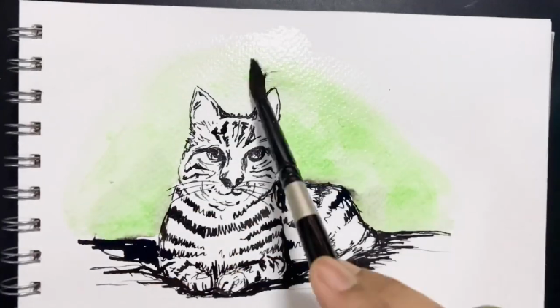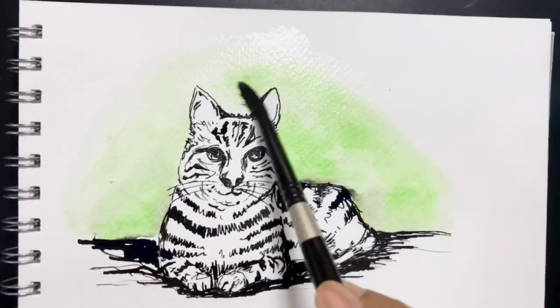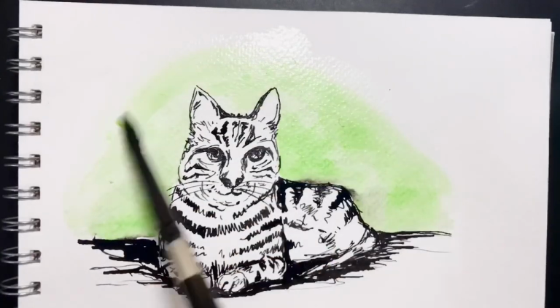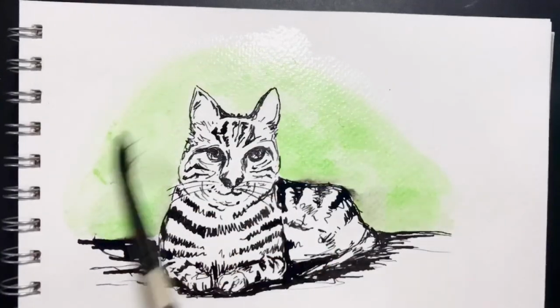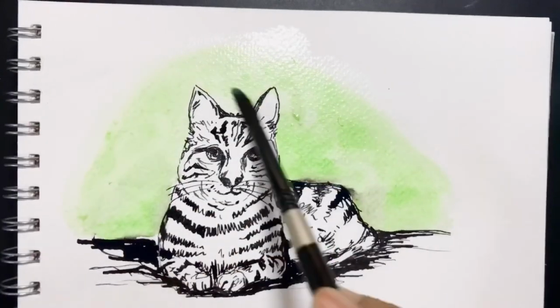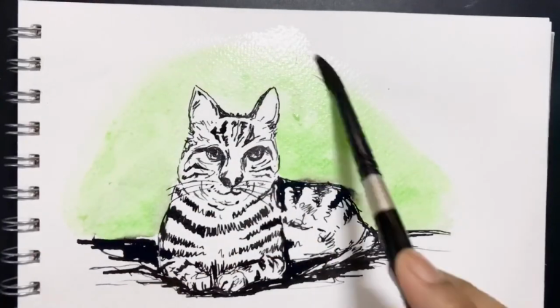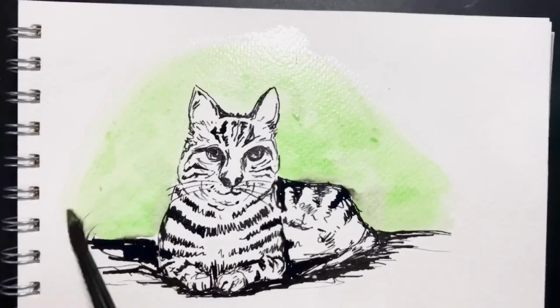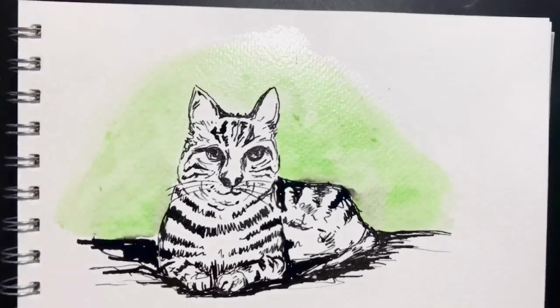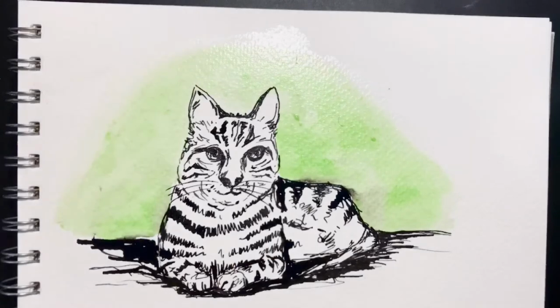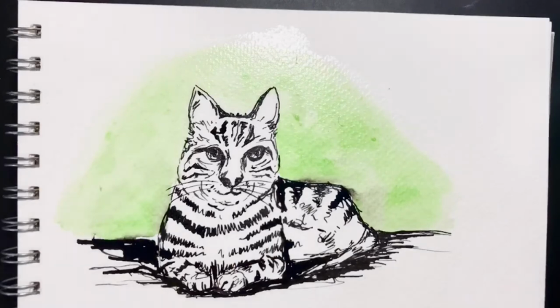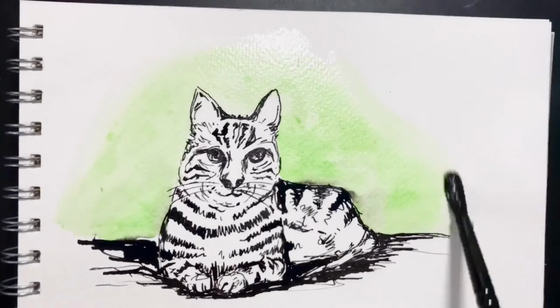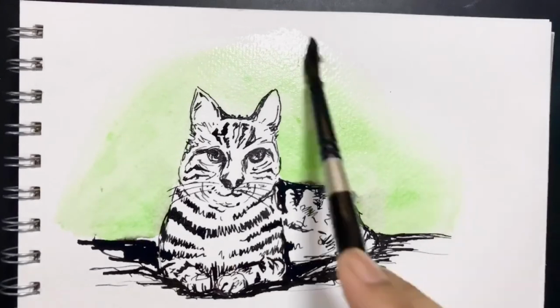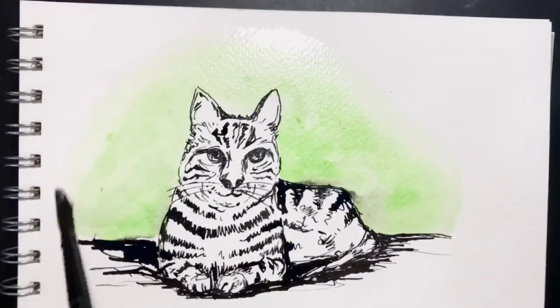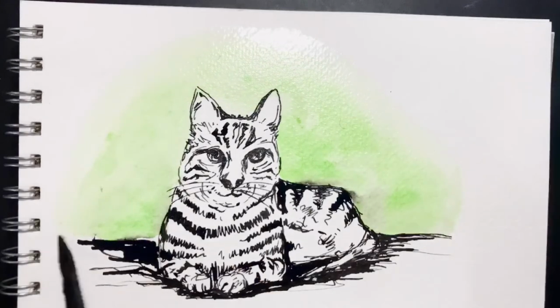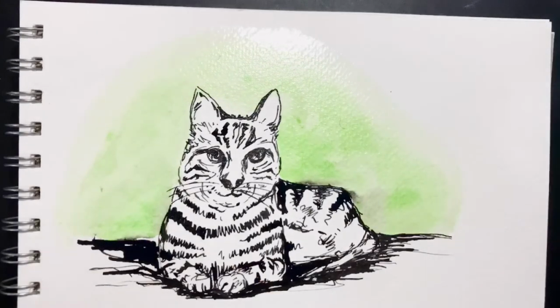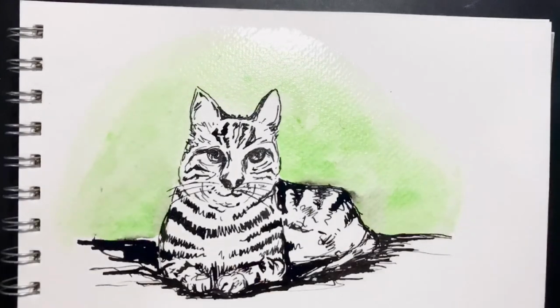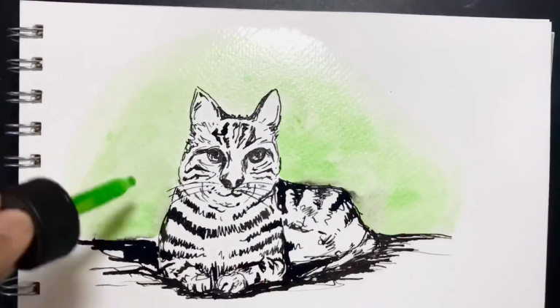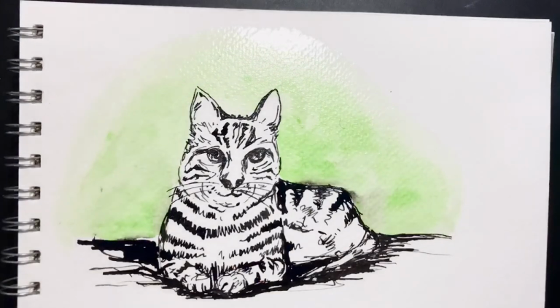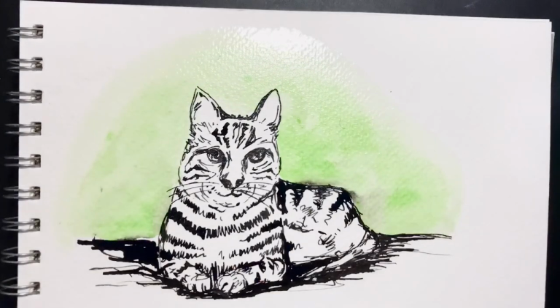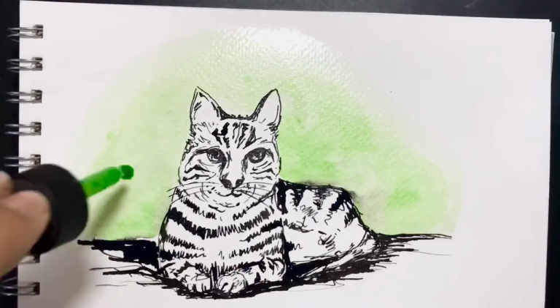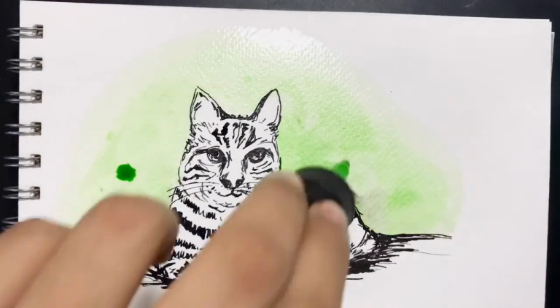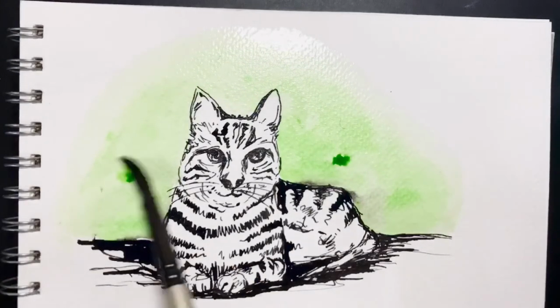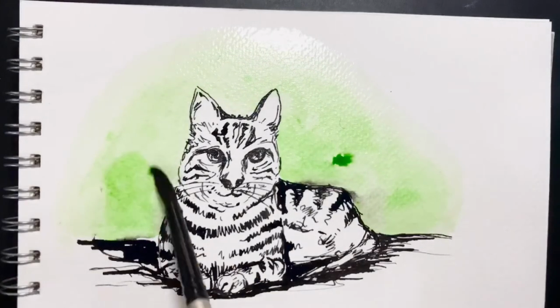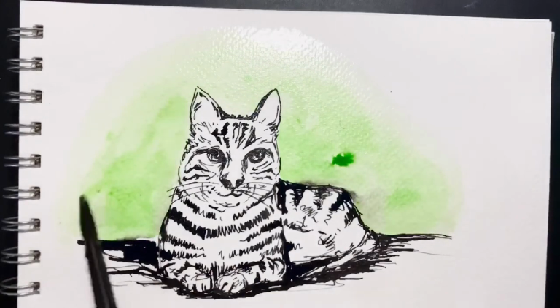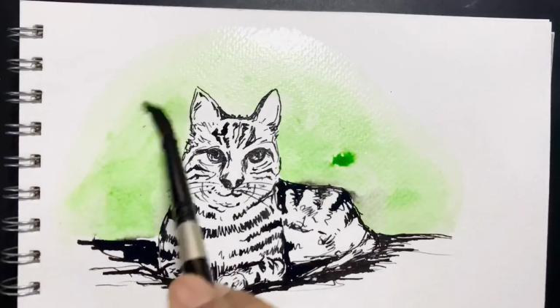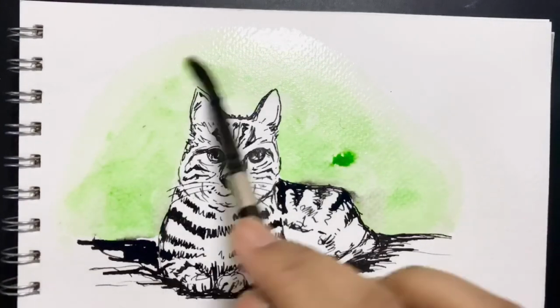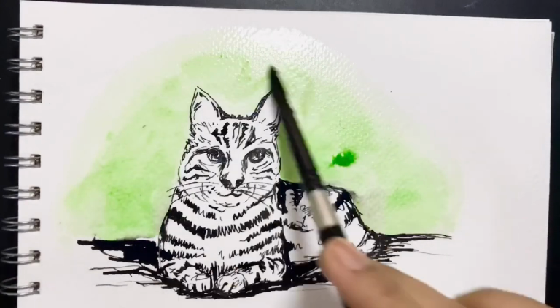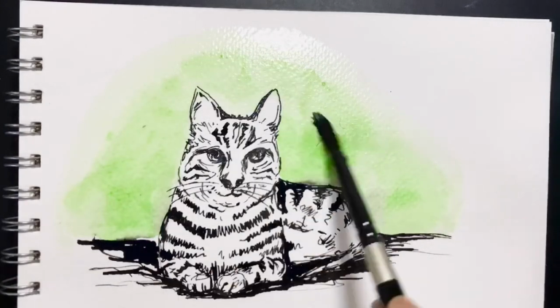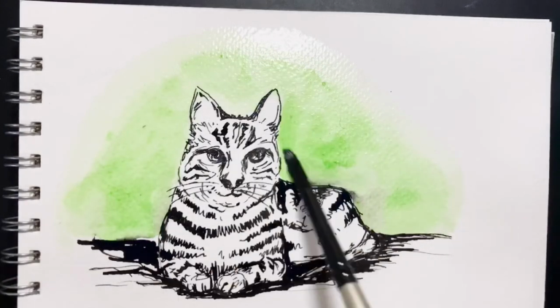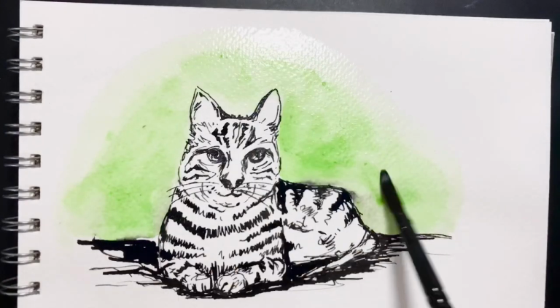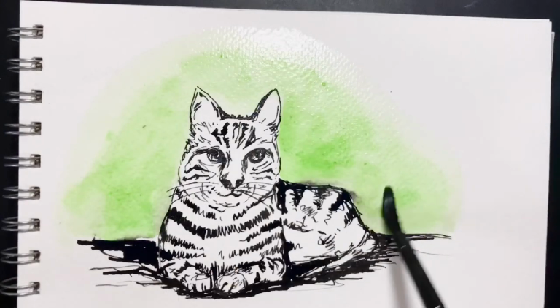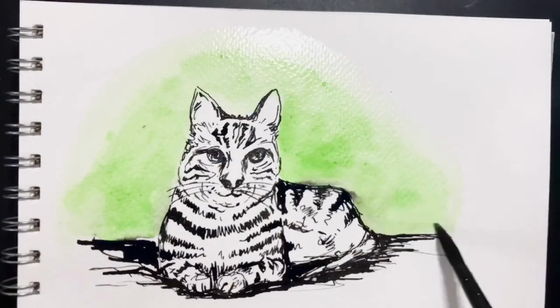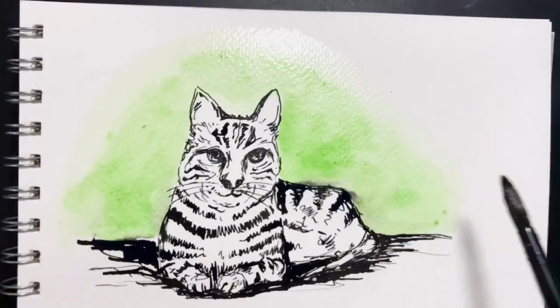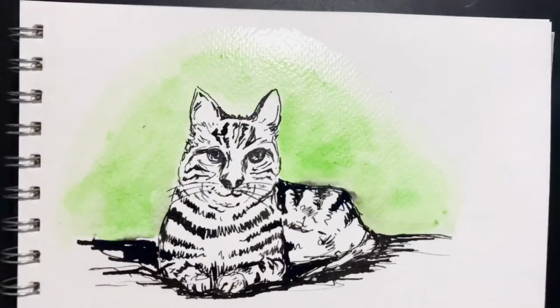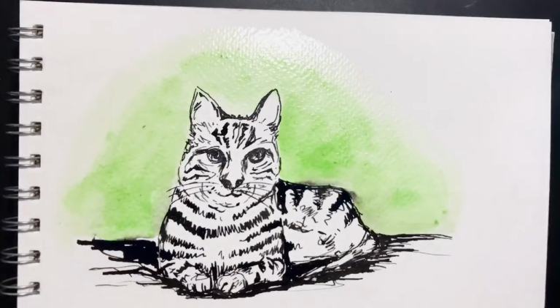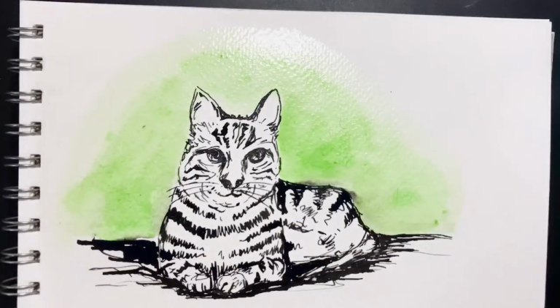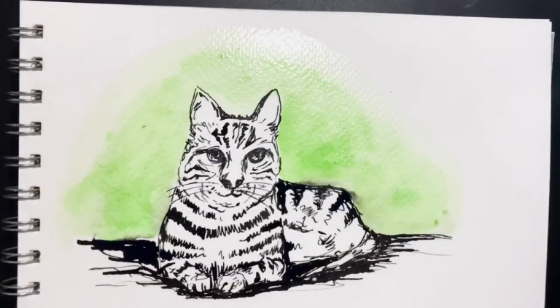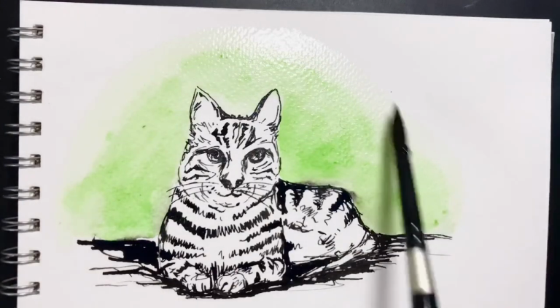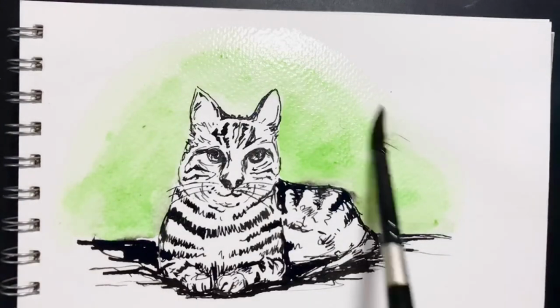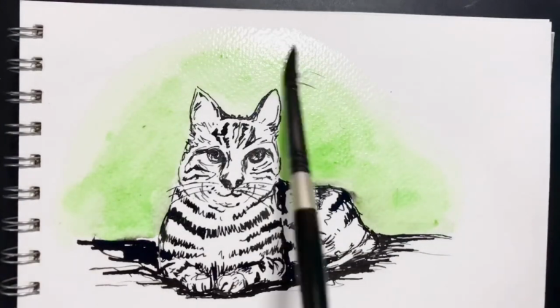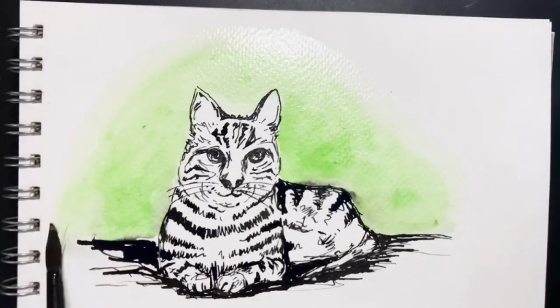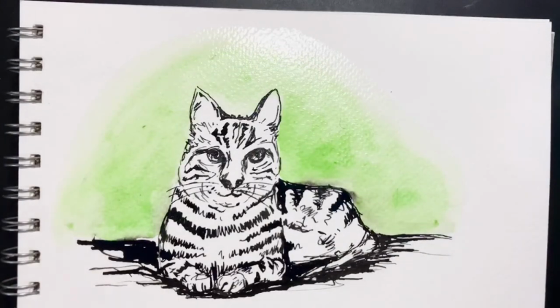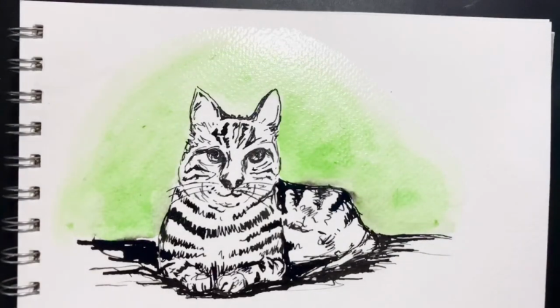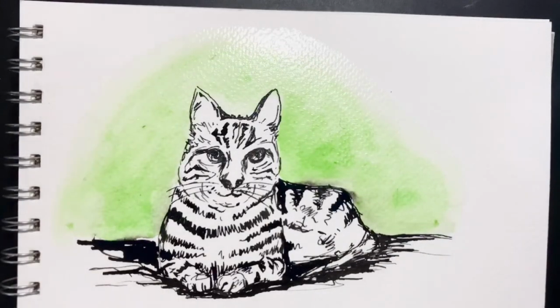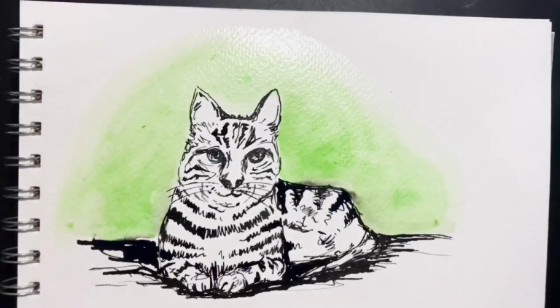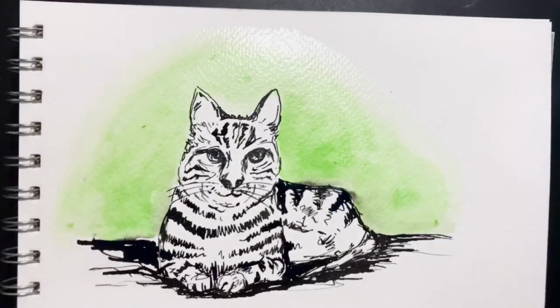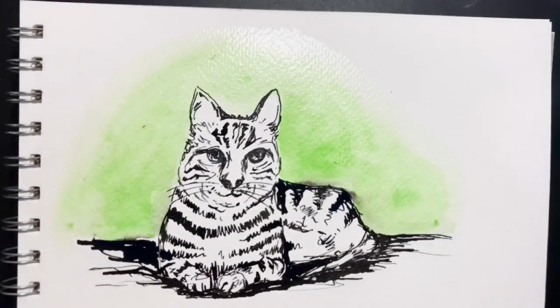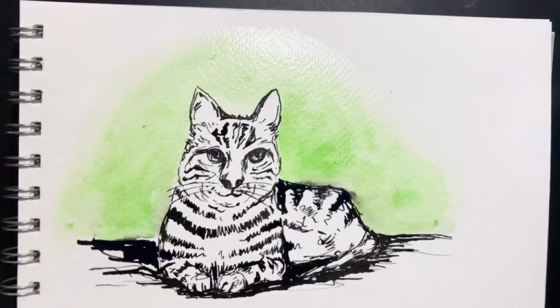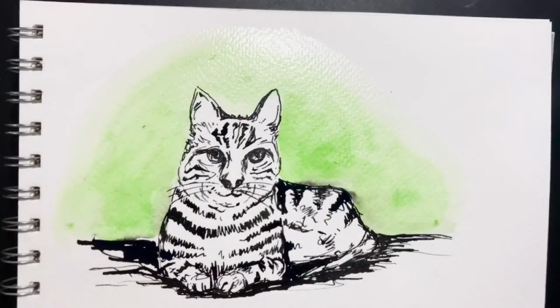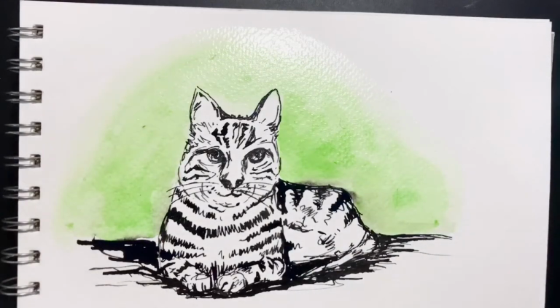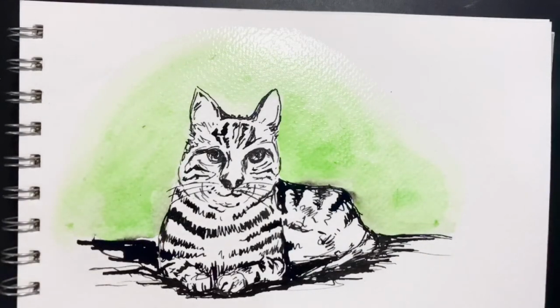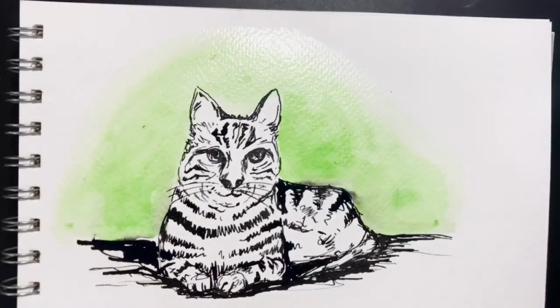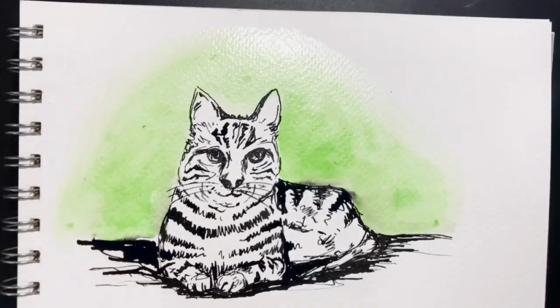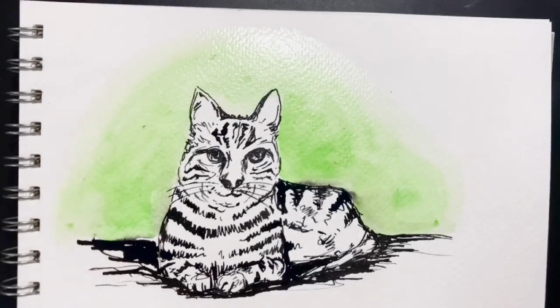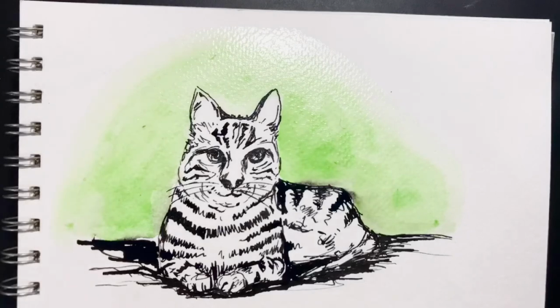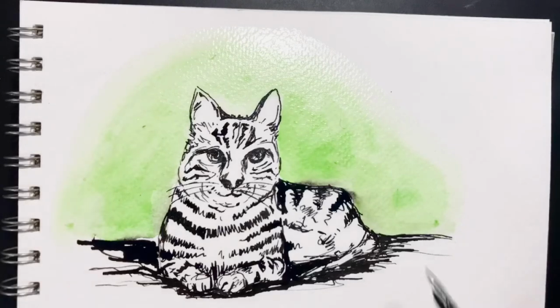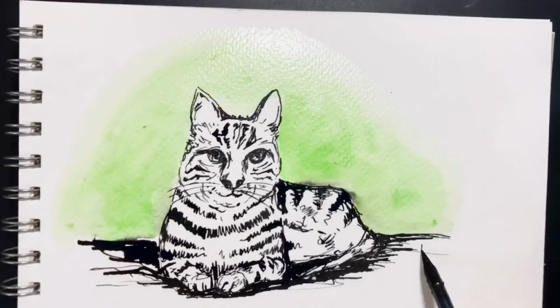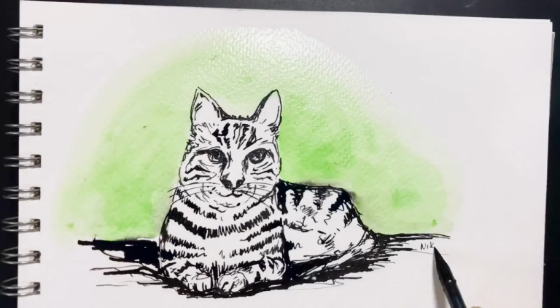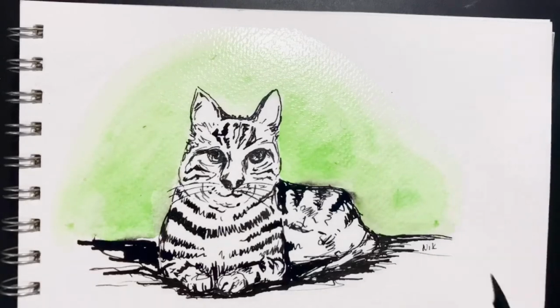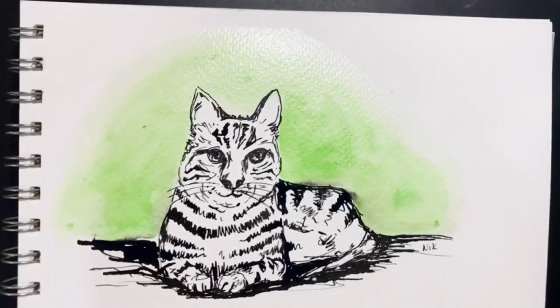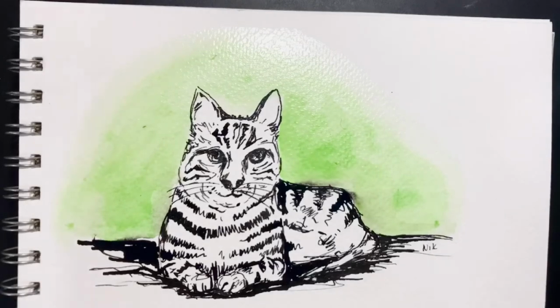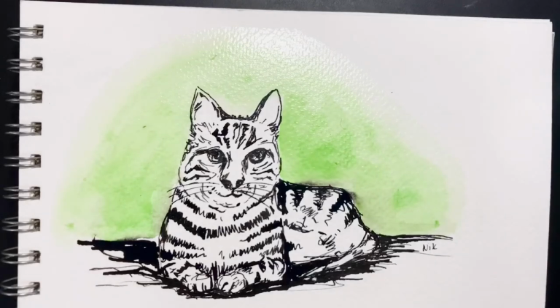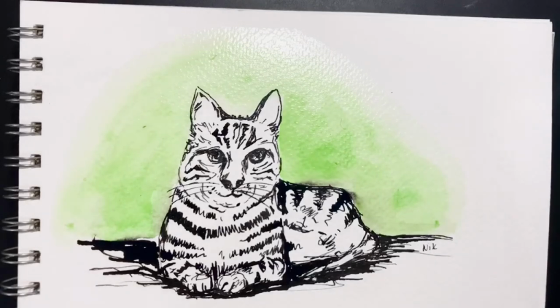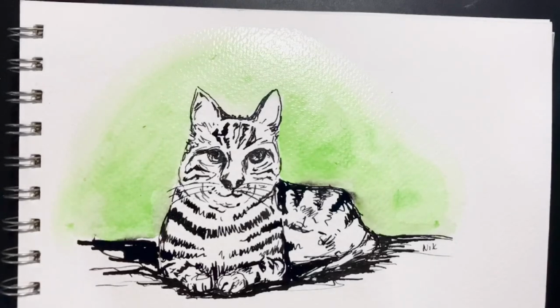I've just used a brush to spread it around. Hope you had a nice time watching this!